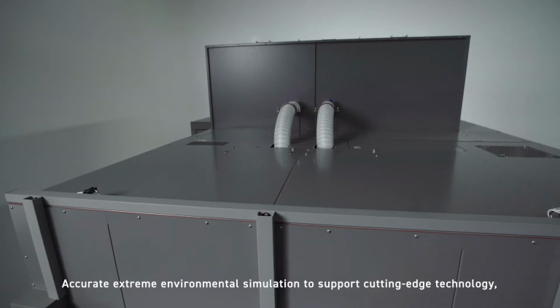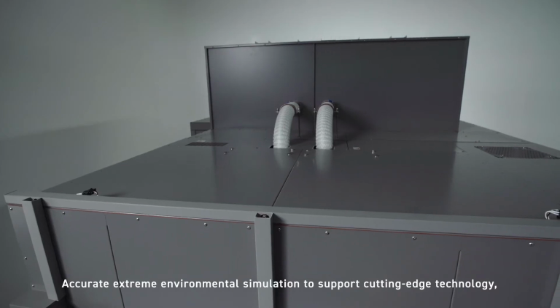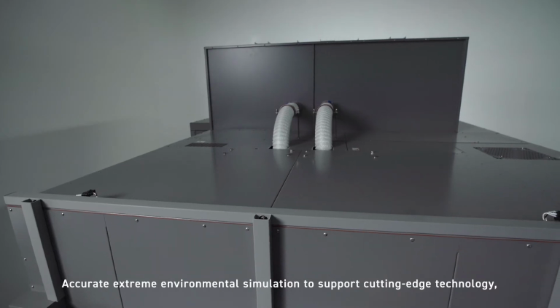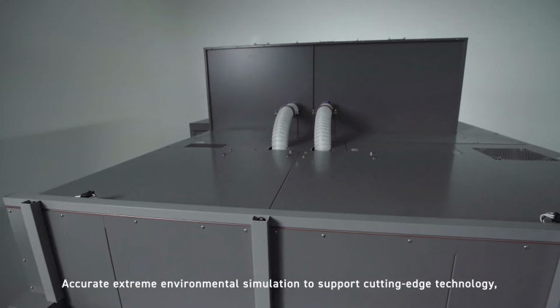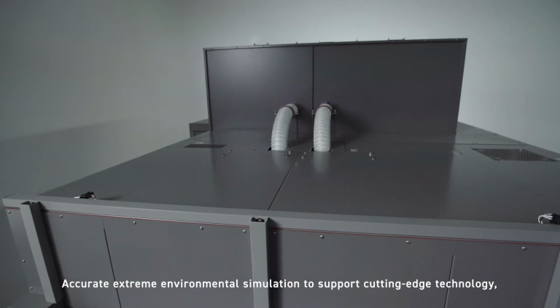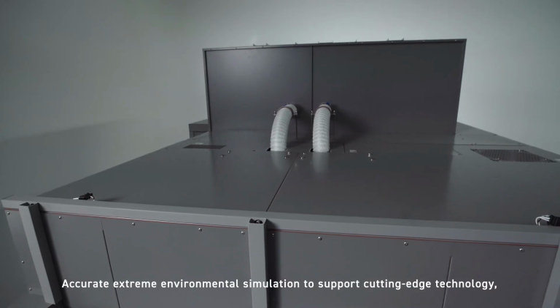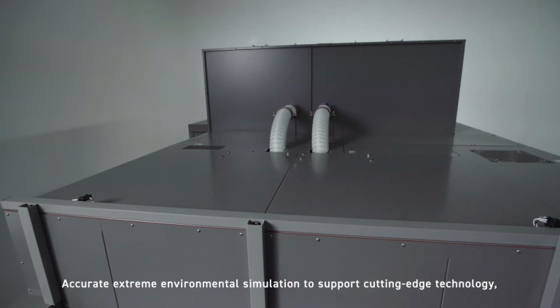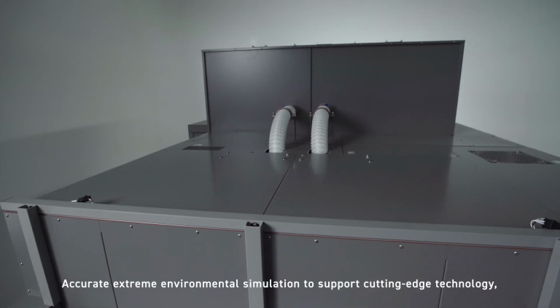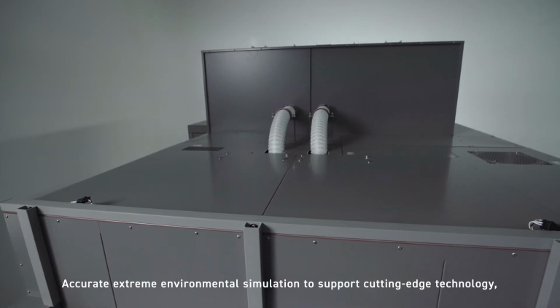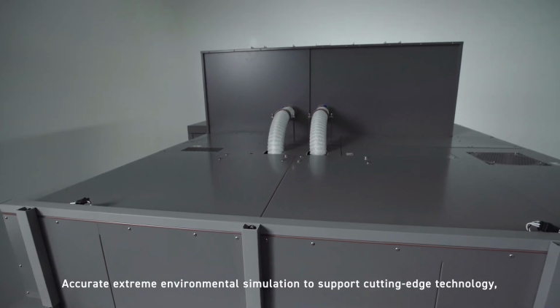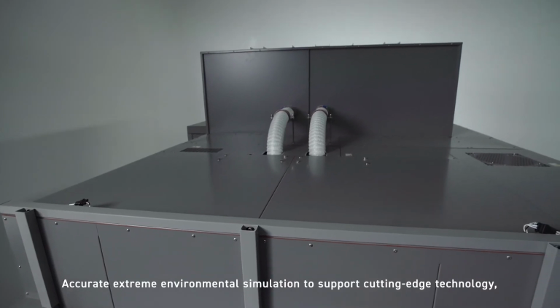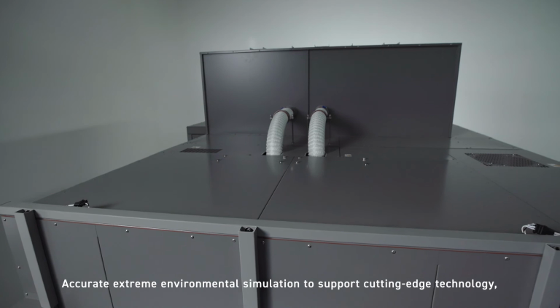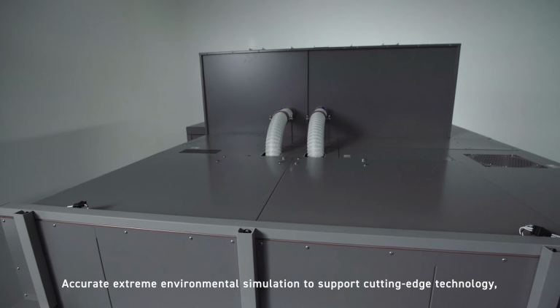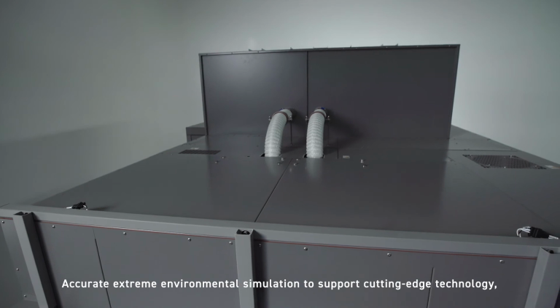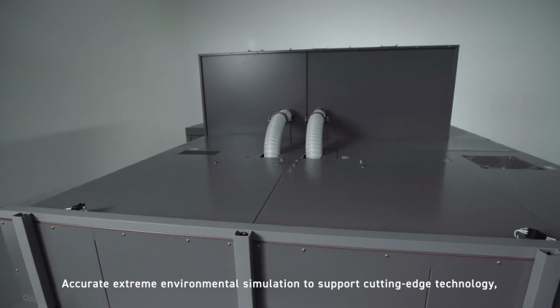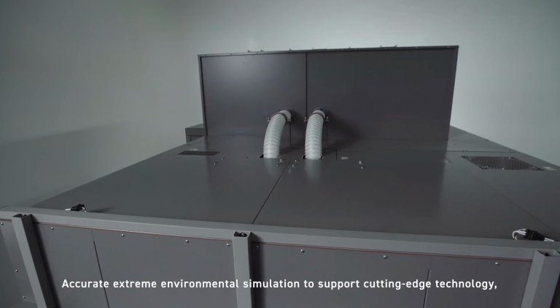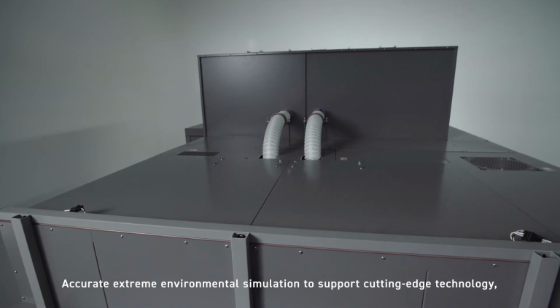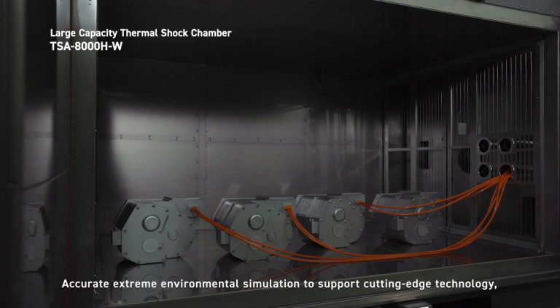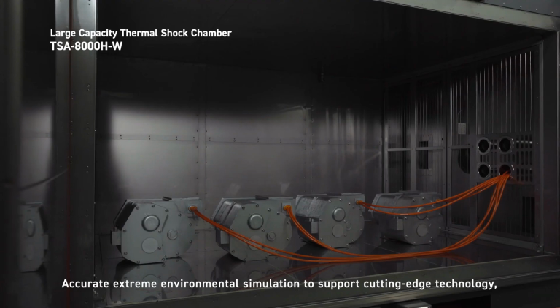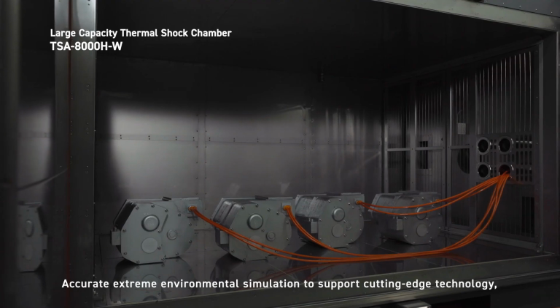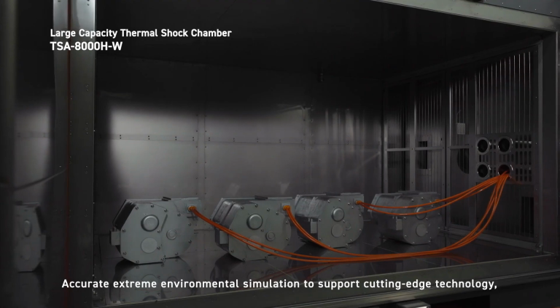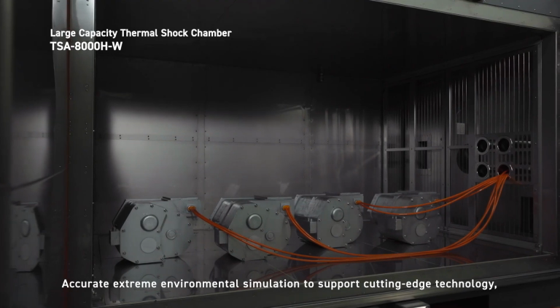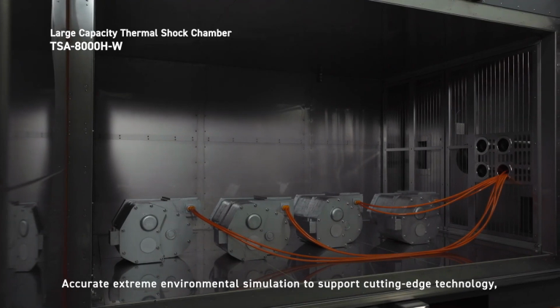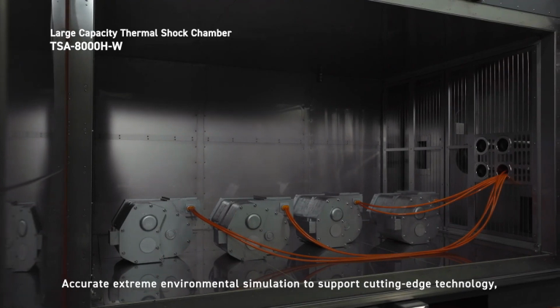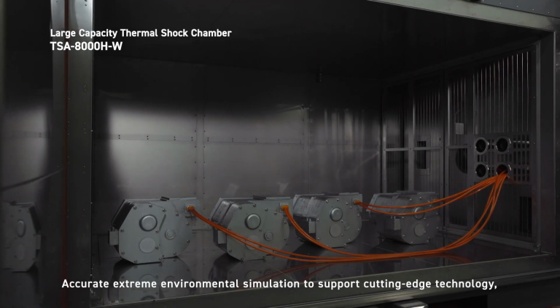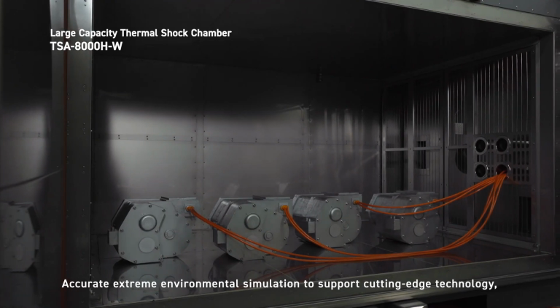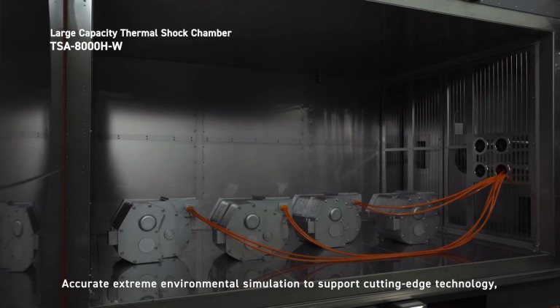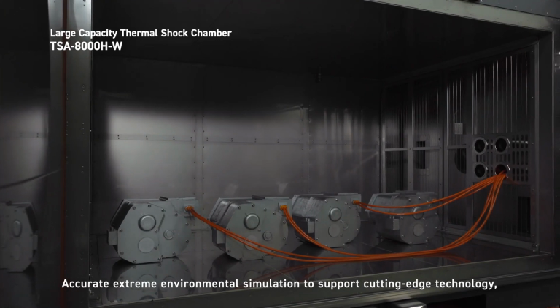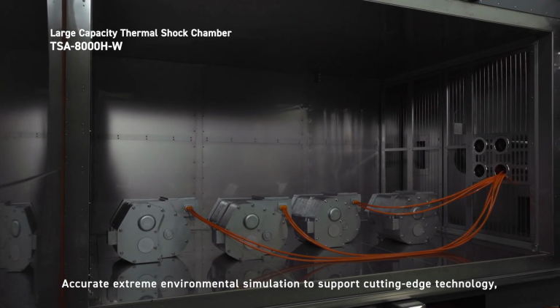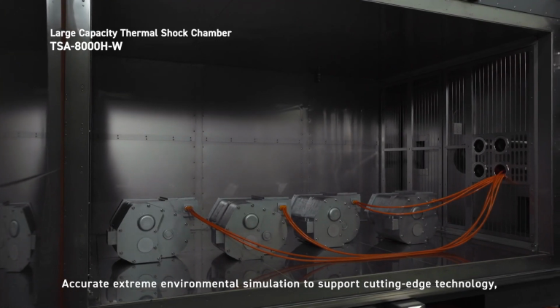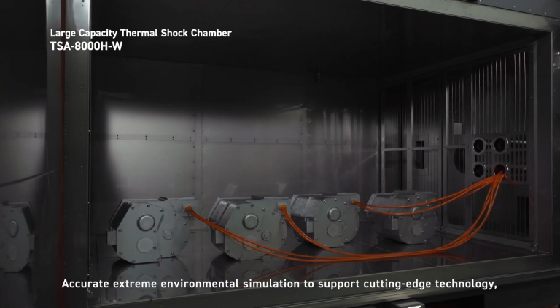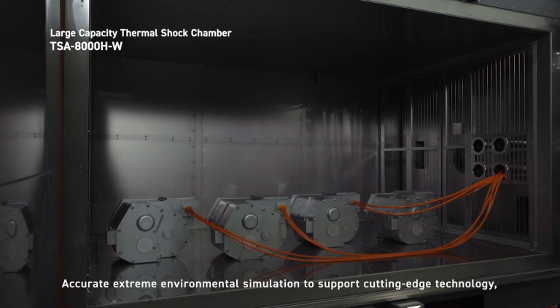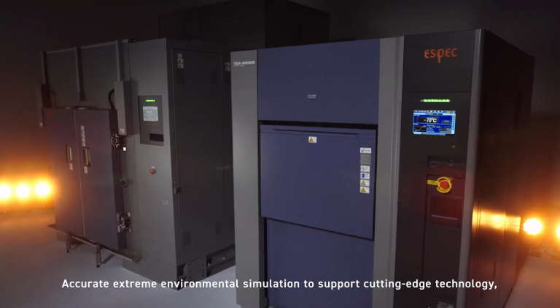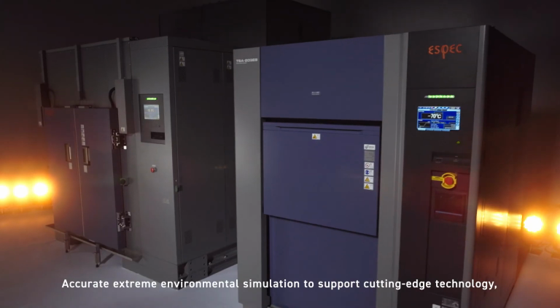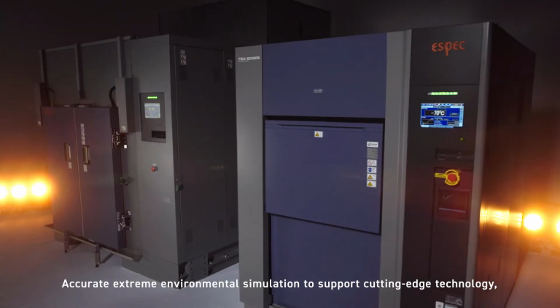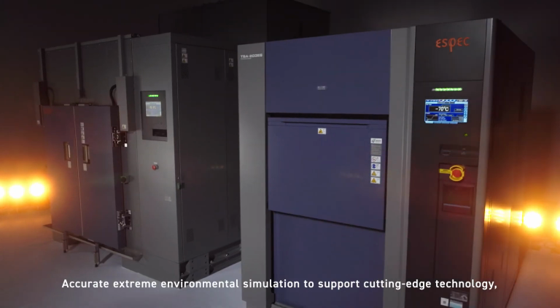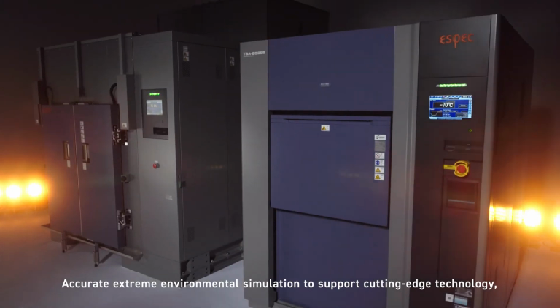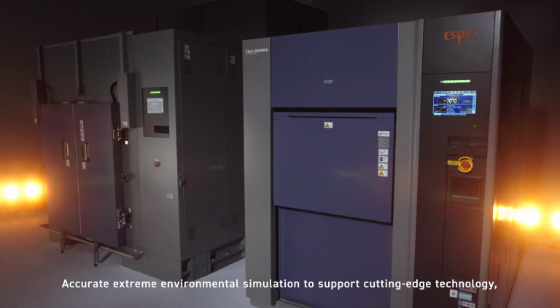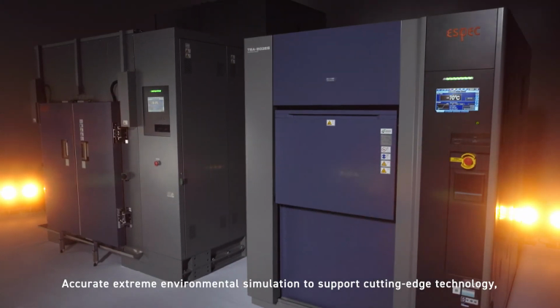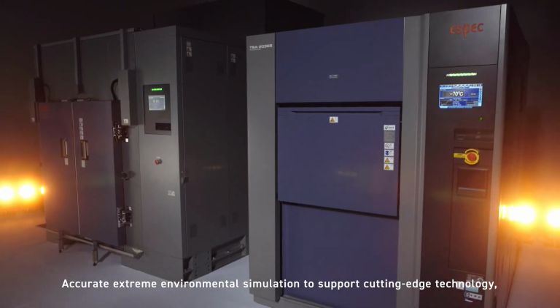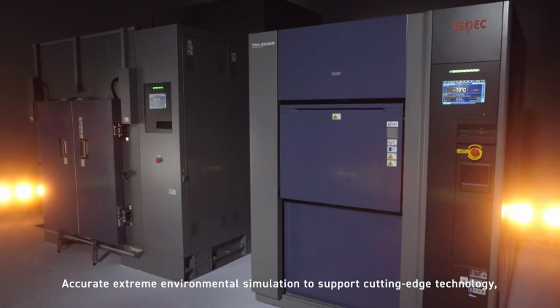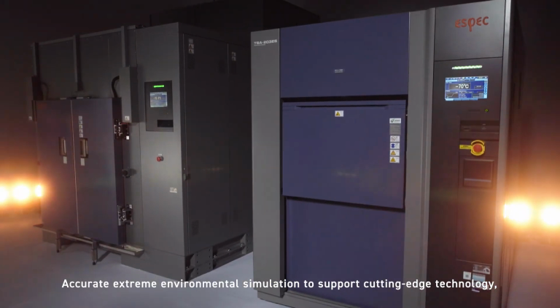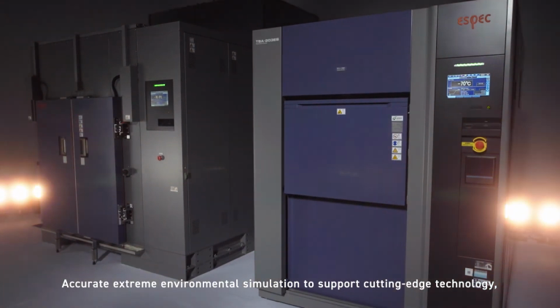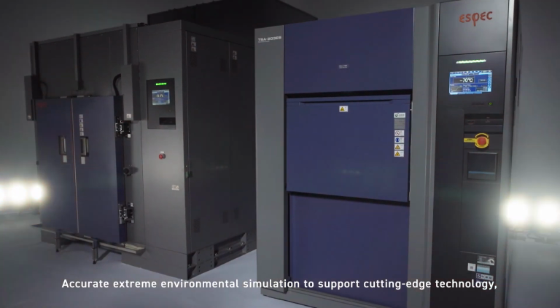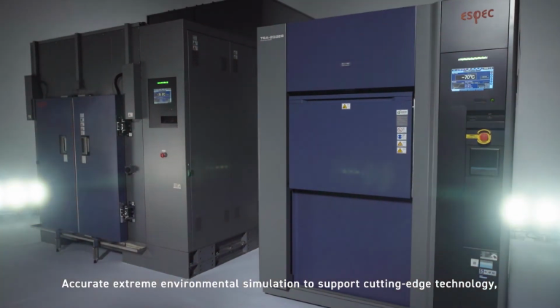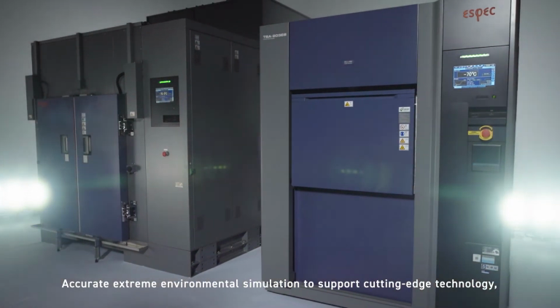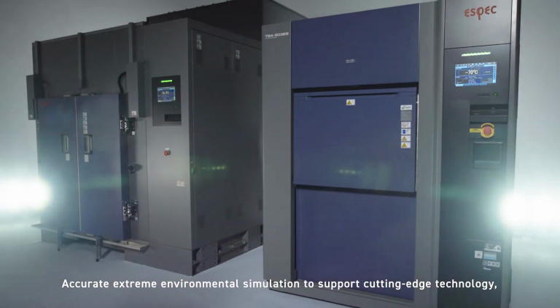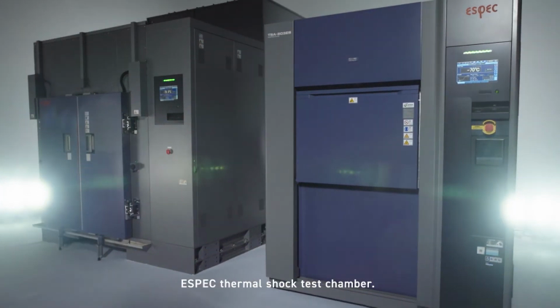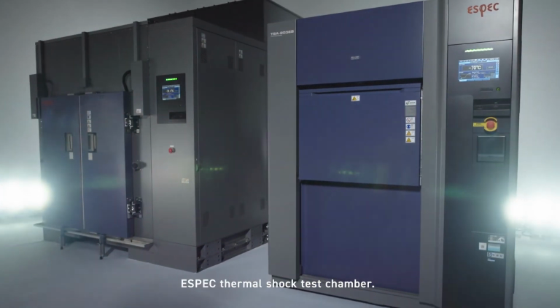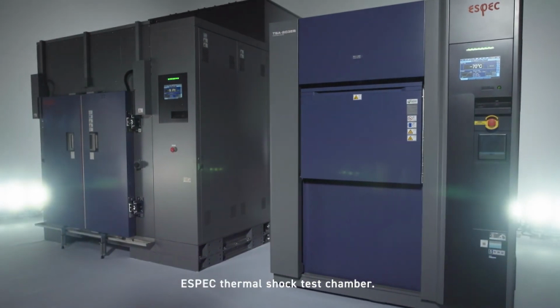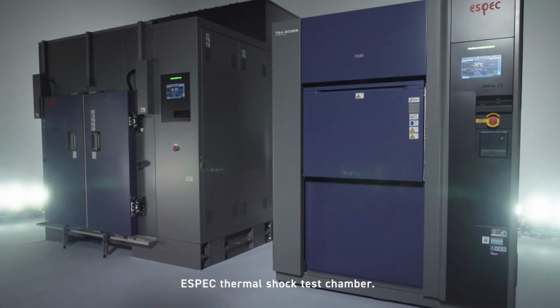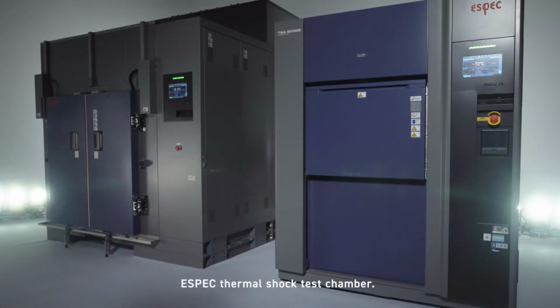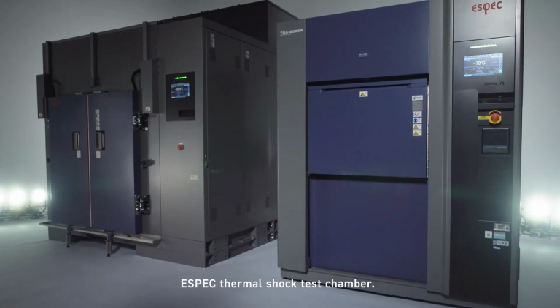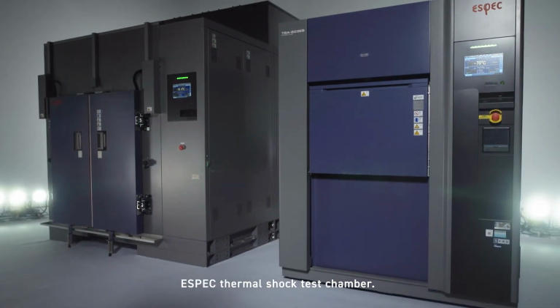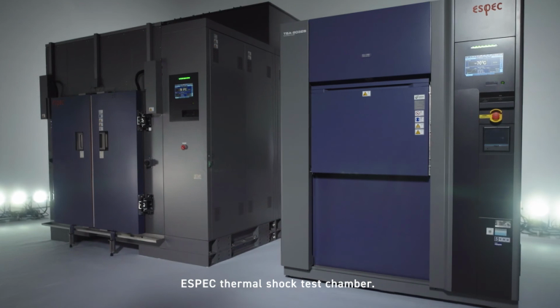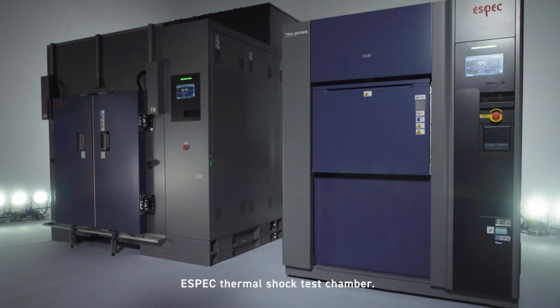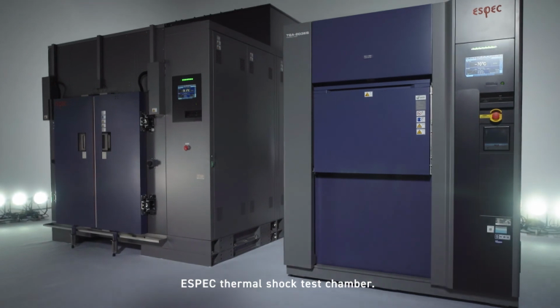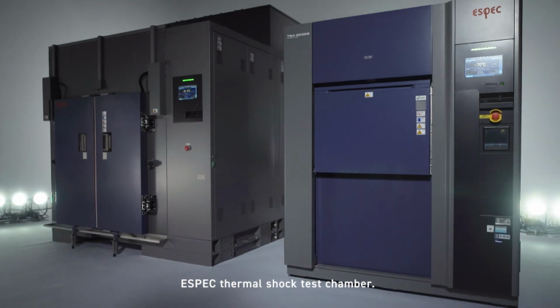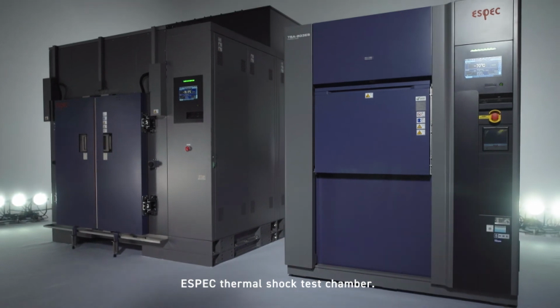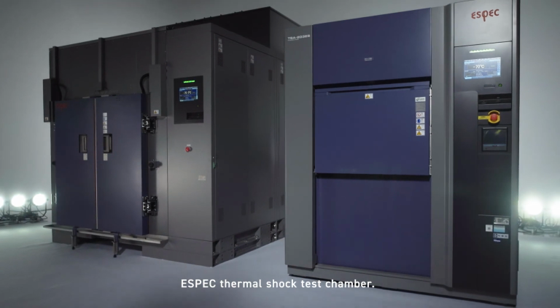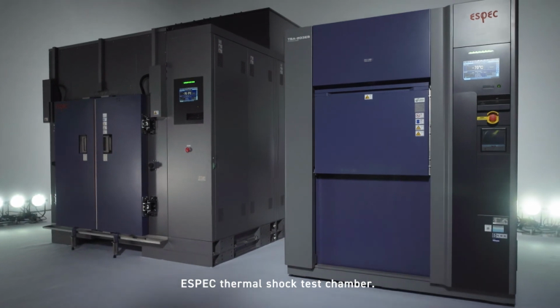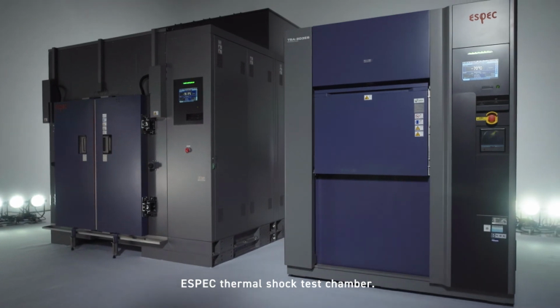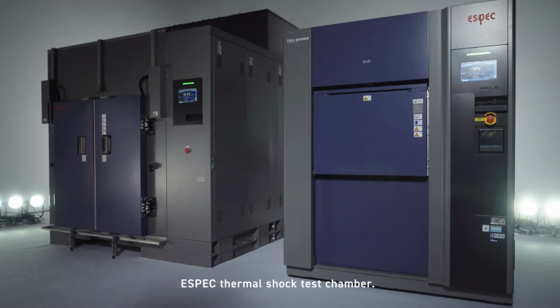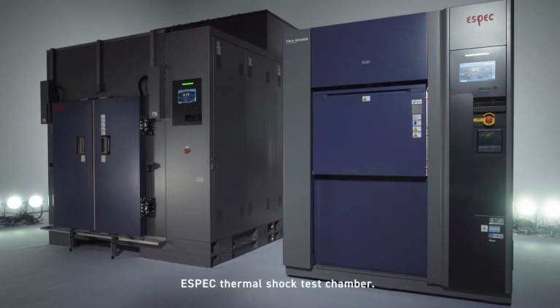Accurate extreme environmental simulation to support cutting-edge technology — the Aspect Thermal Shock Test Chamber.